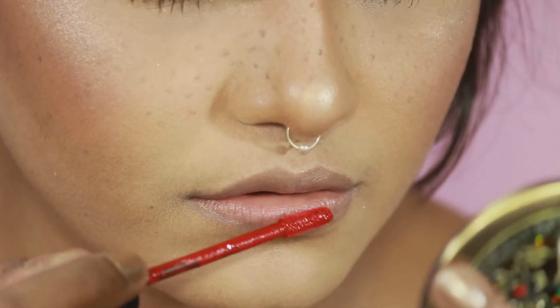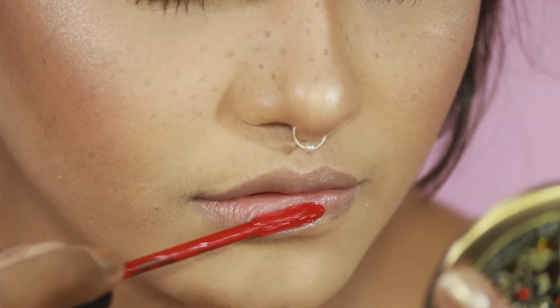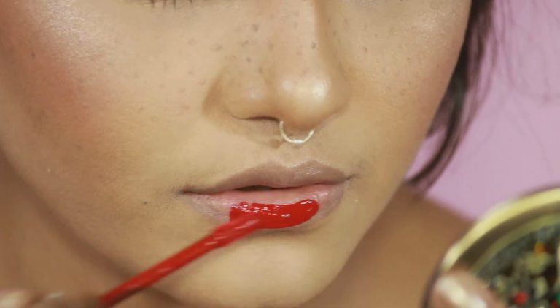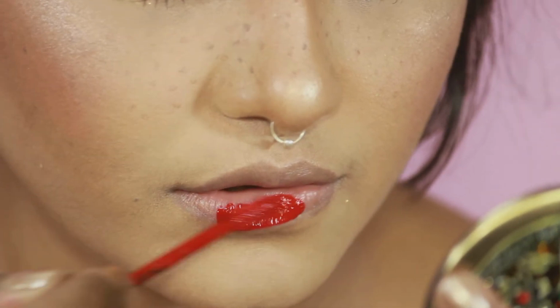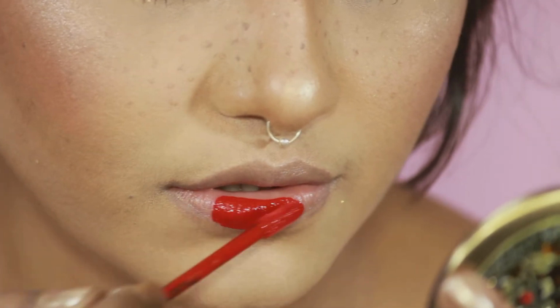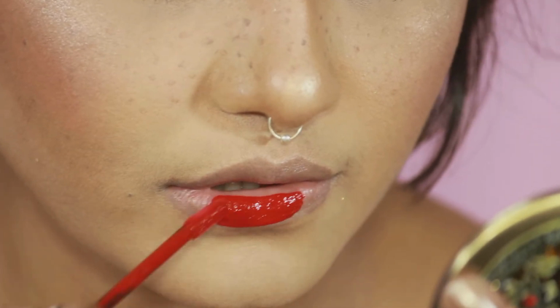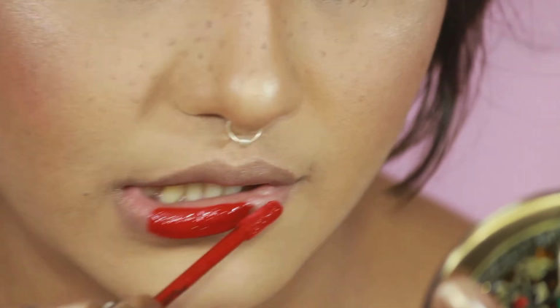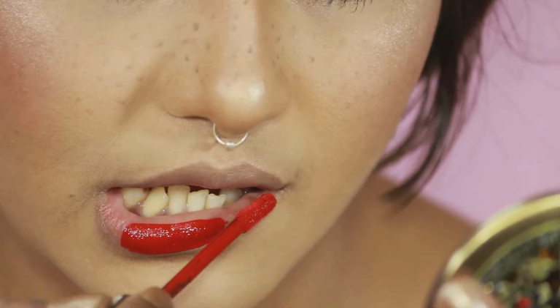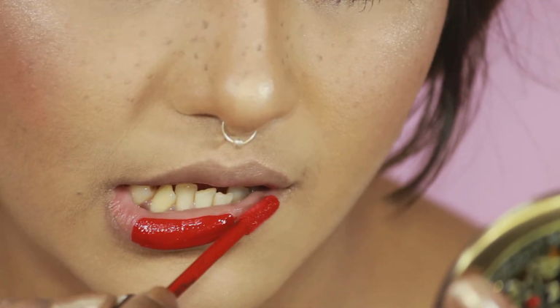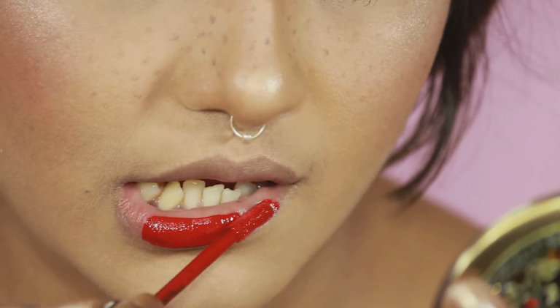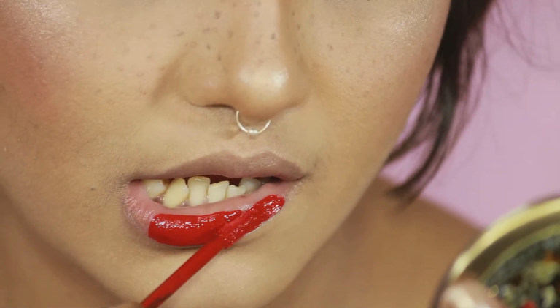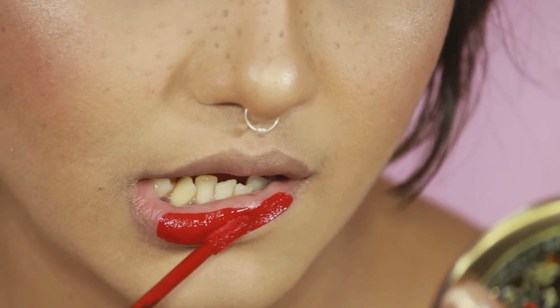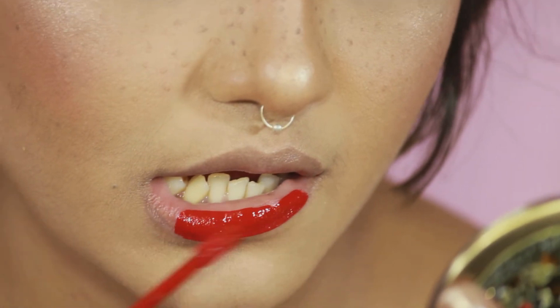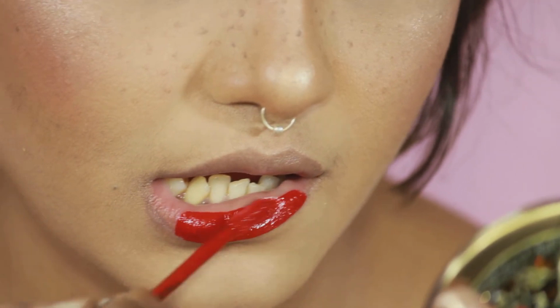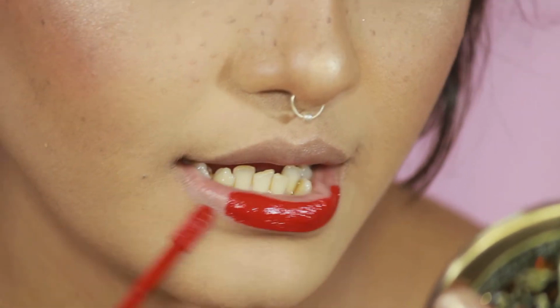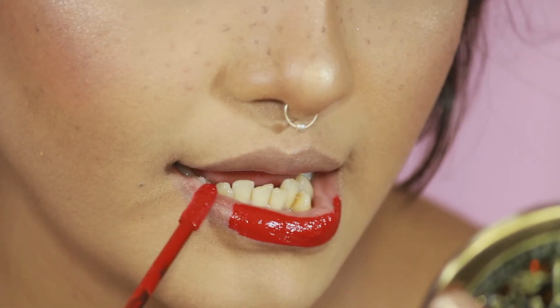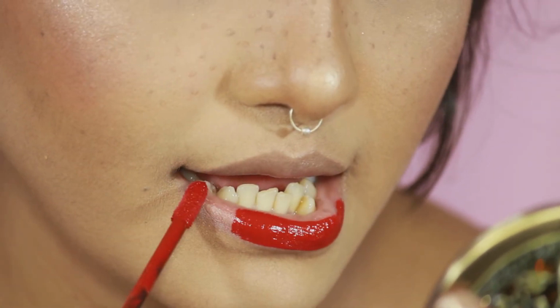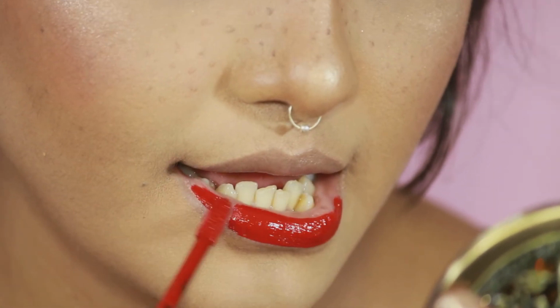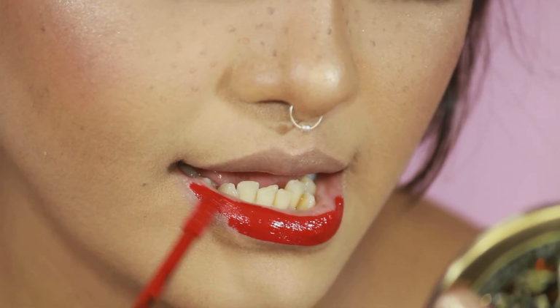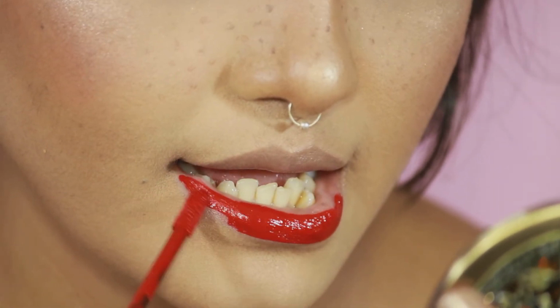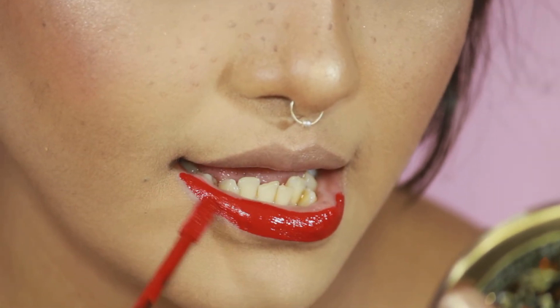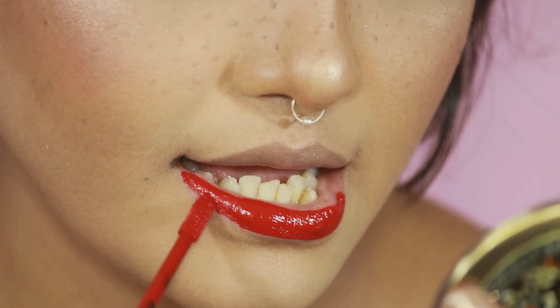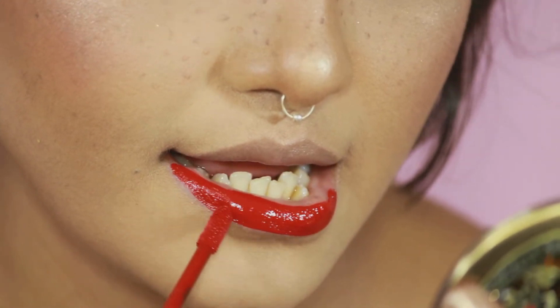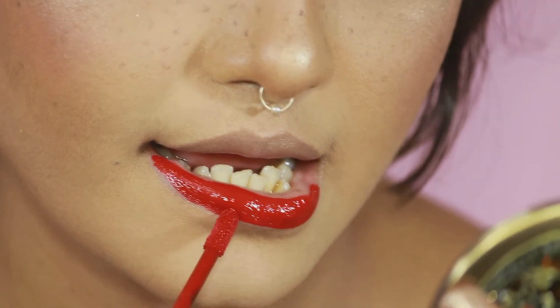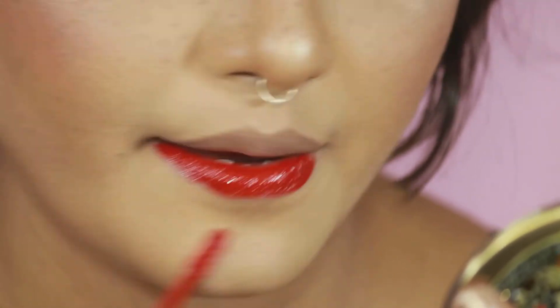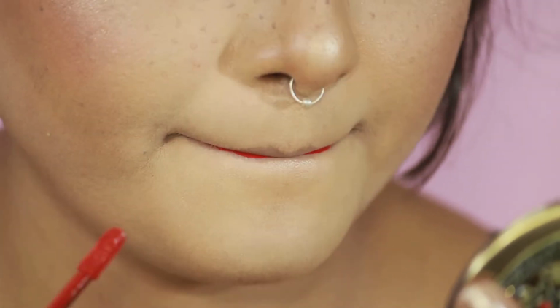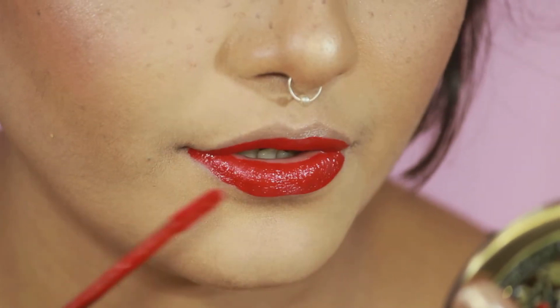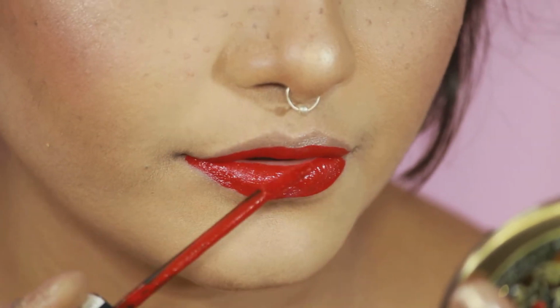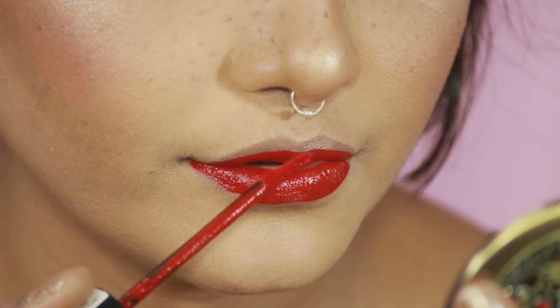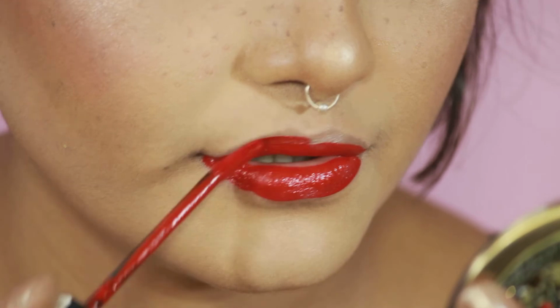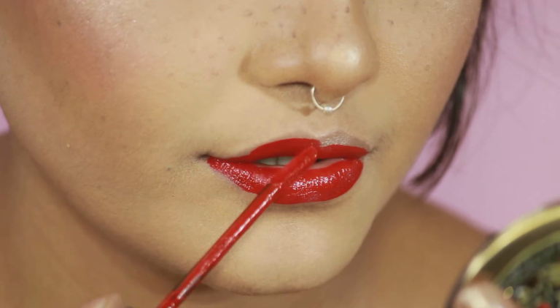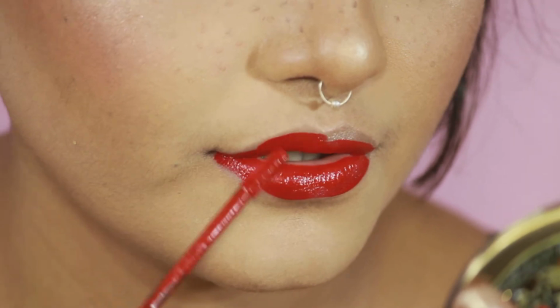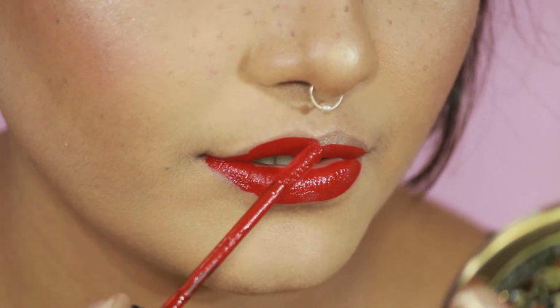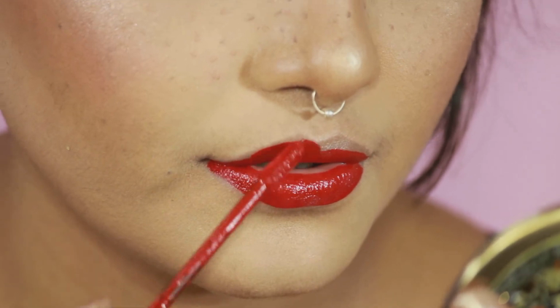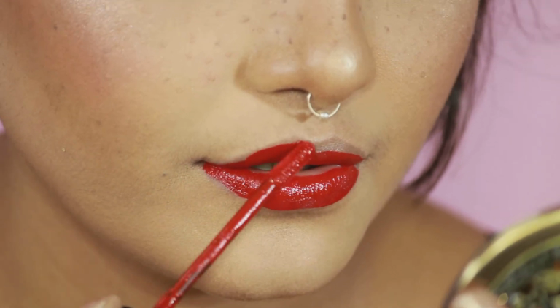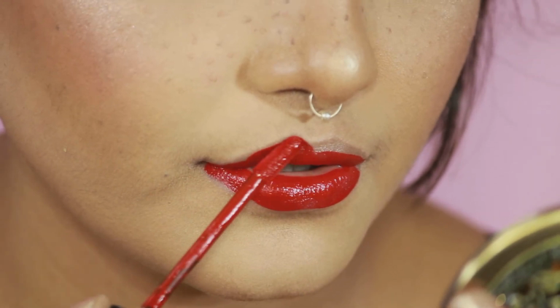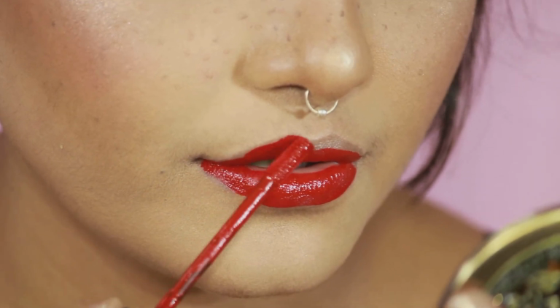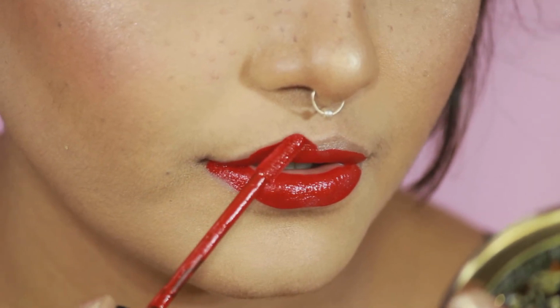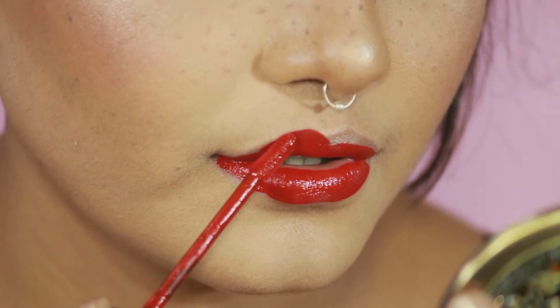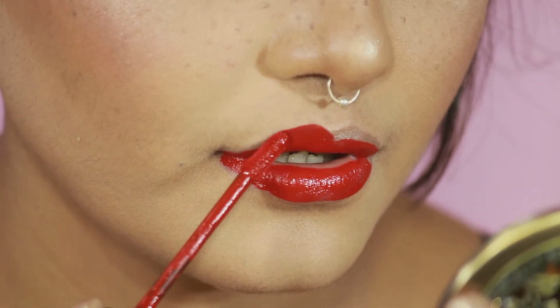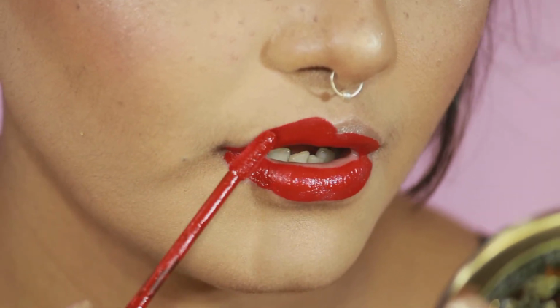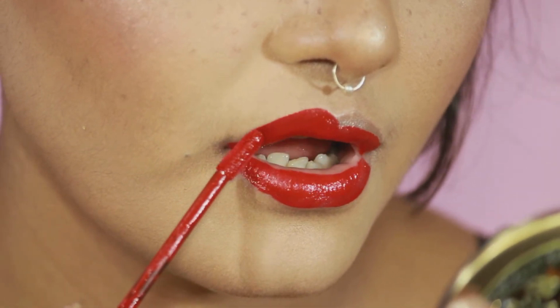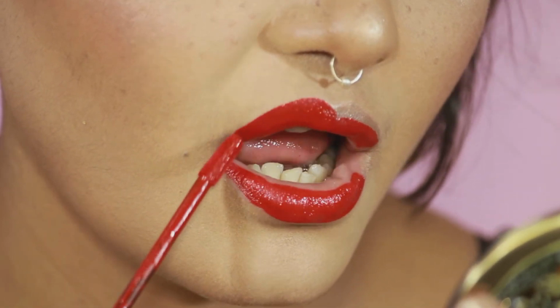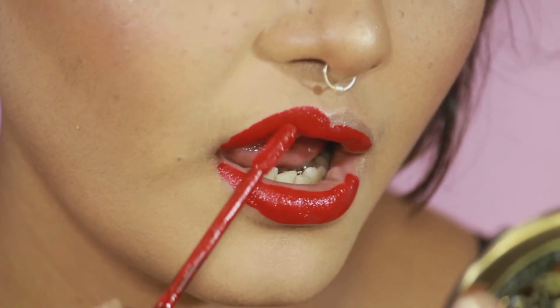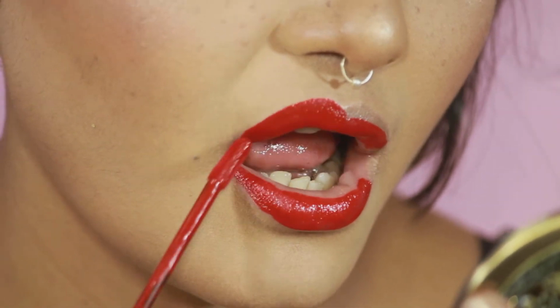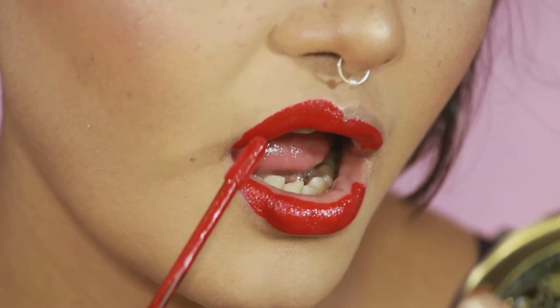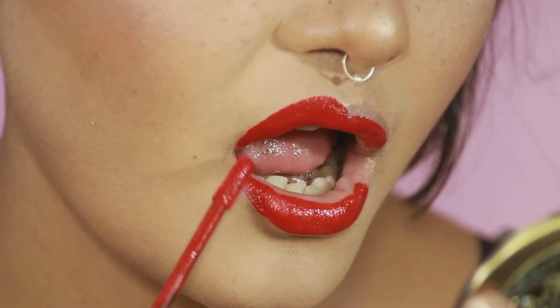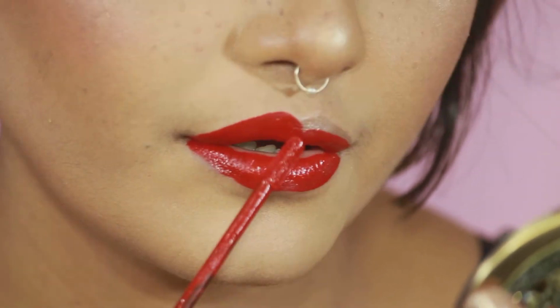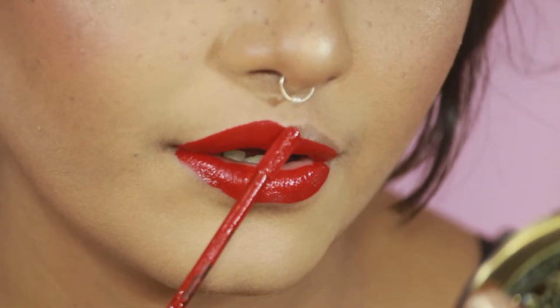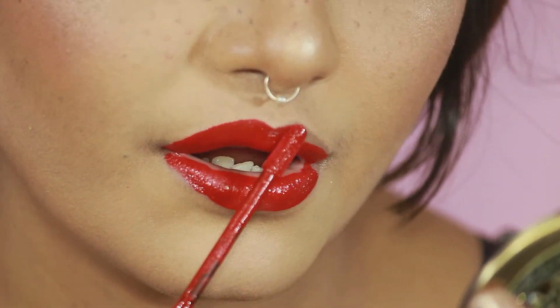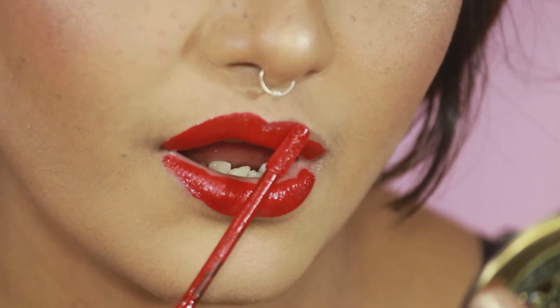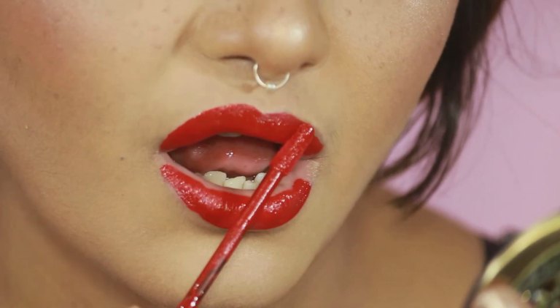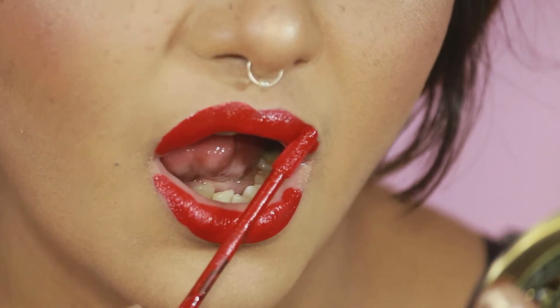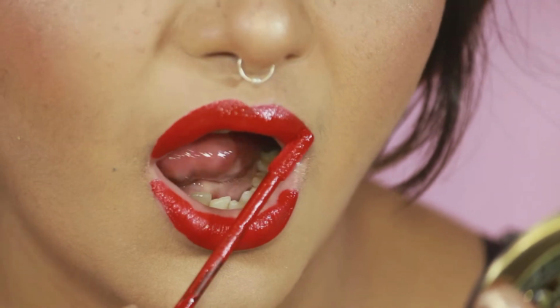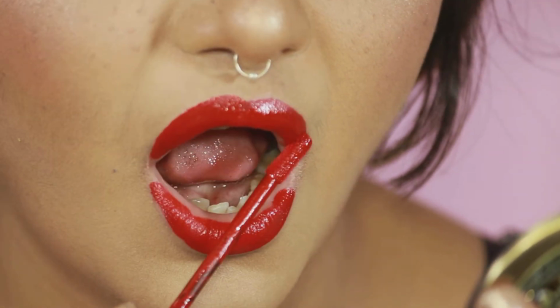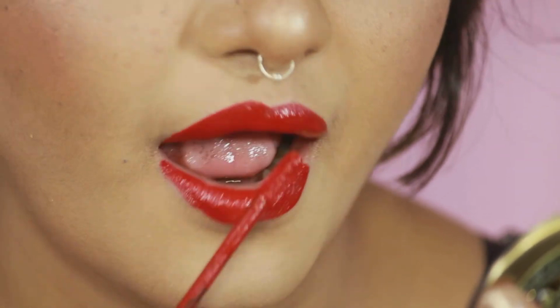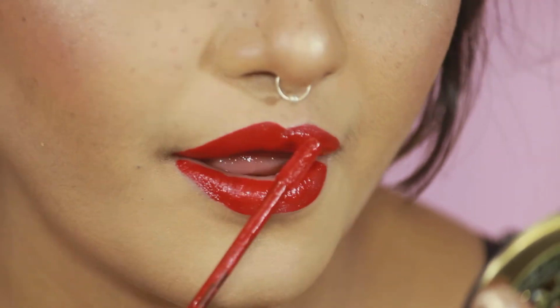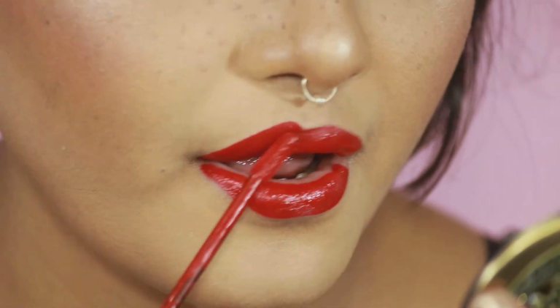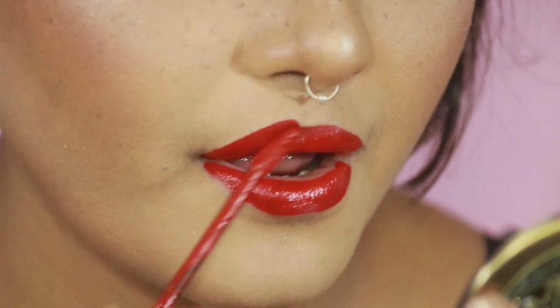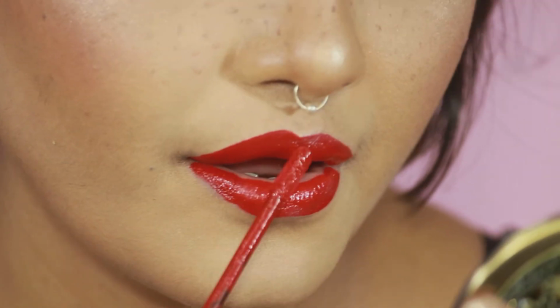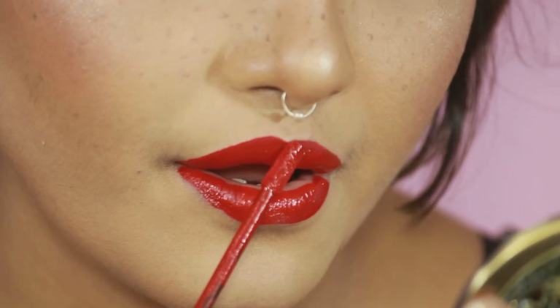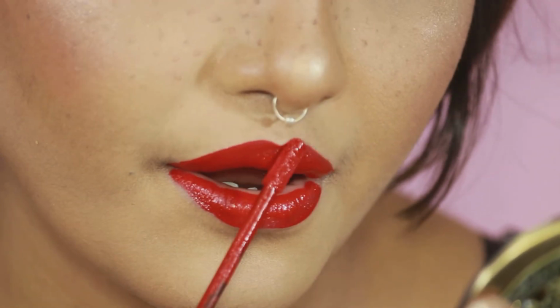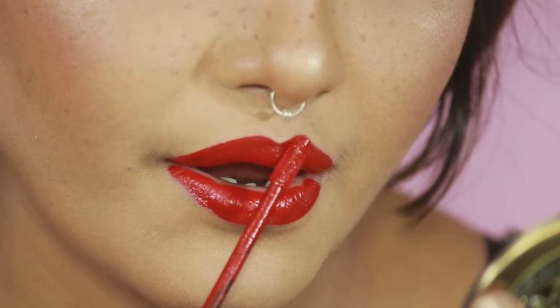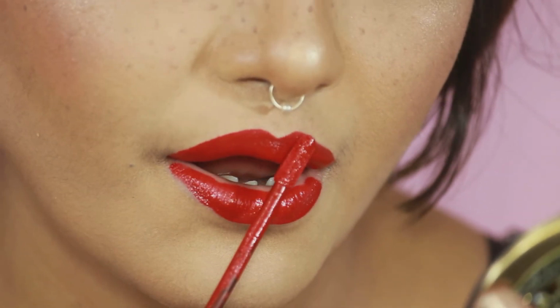Christmas look cannot be completed without some red lips! I'm taking NYX Liquid Suede in the shade called Kitten Heels — a beautiful red with warm undertones which will suit most Indian skin tones.